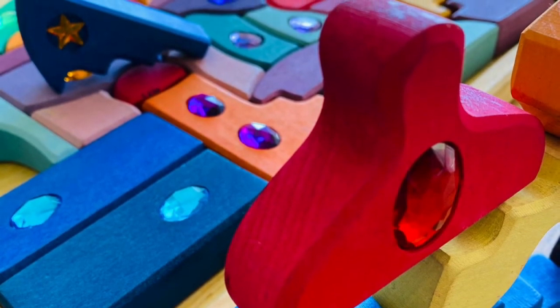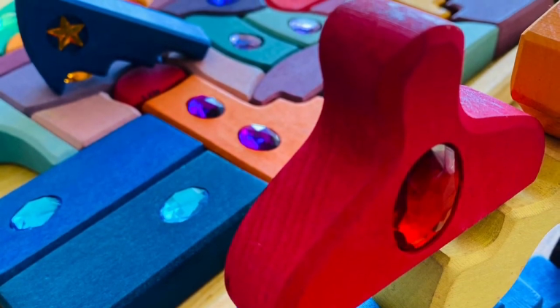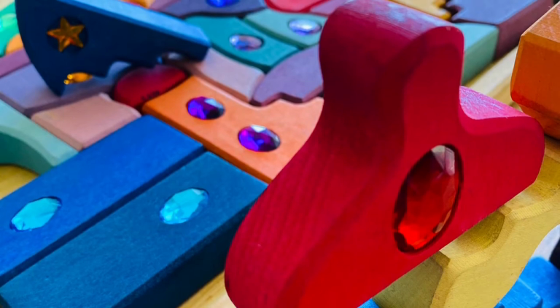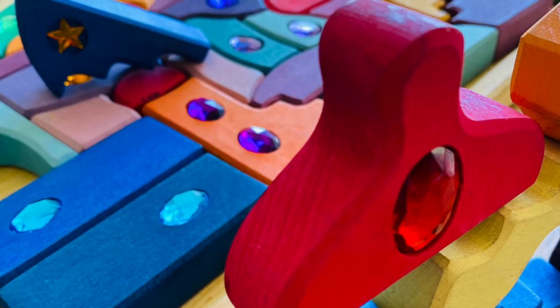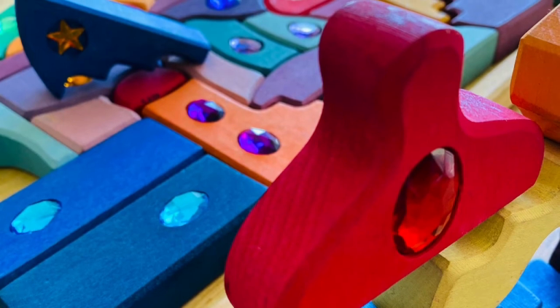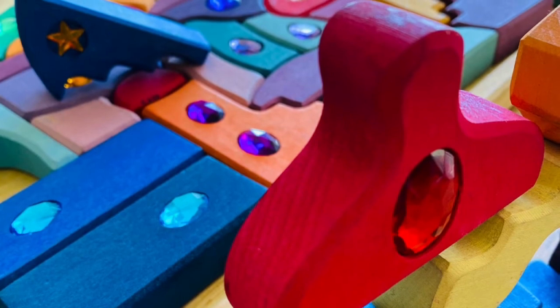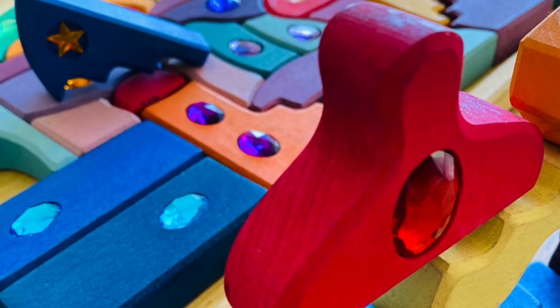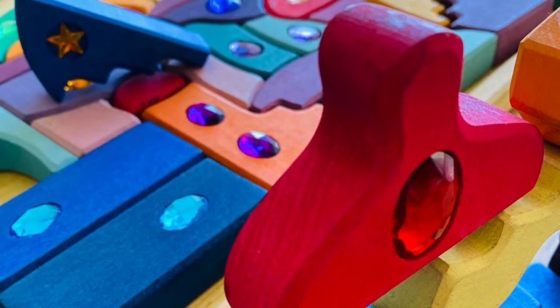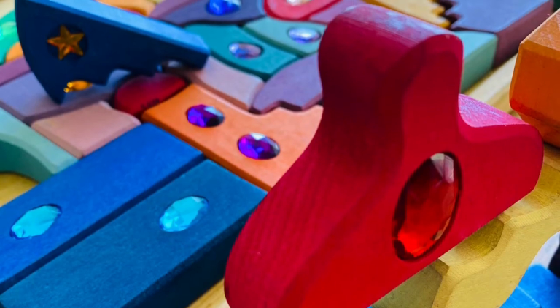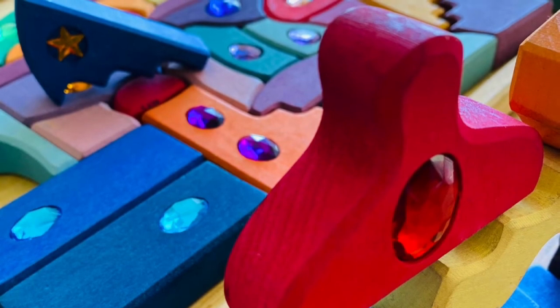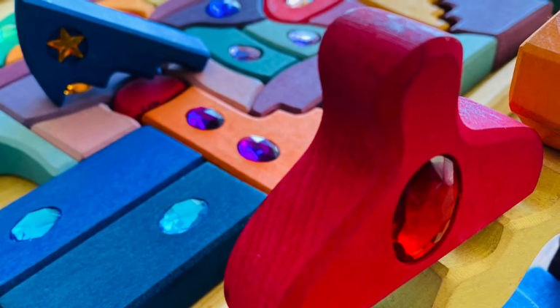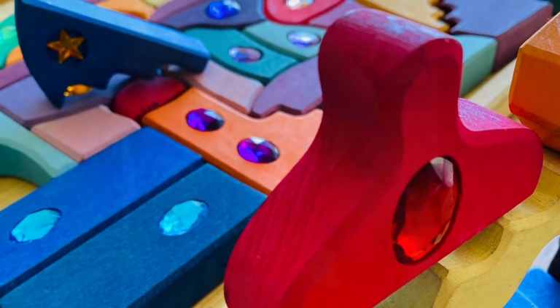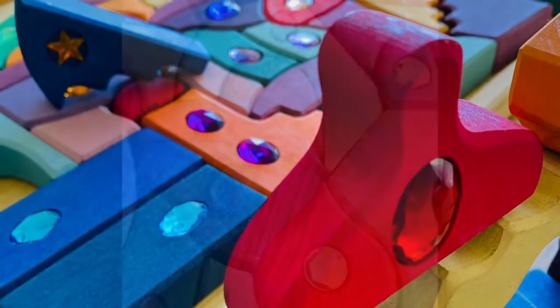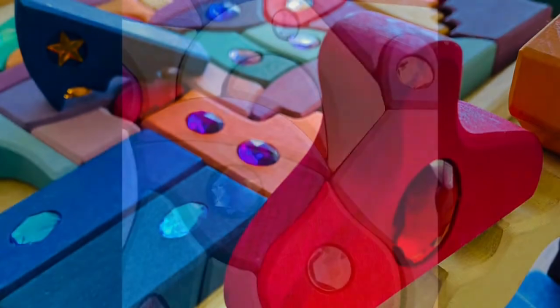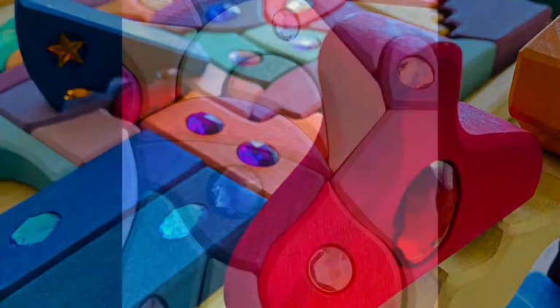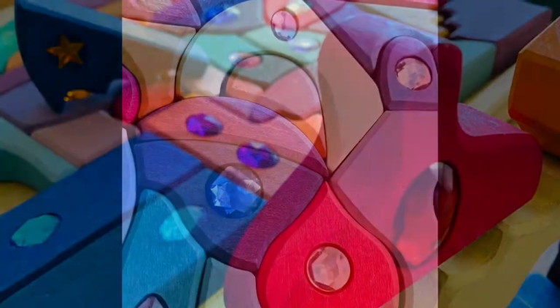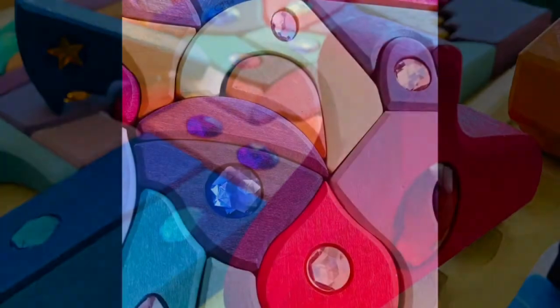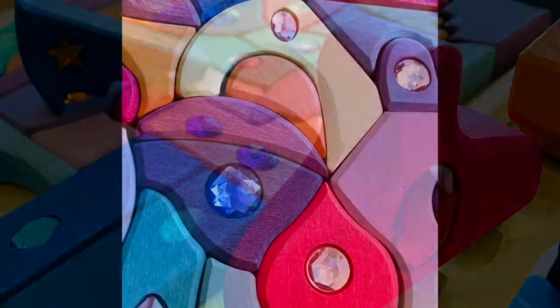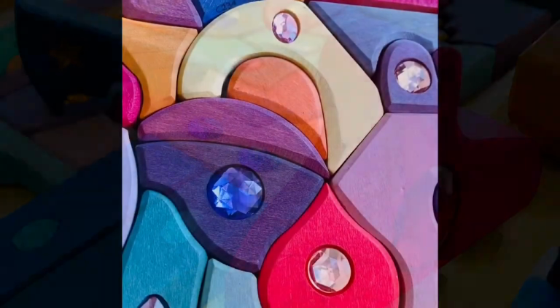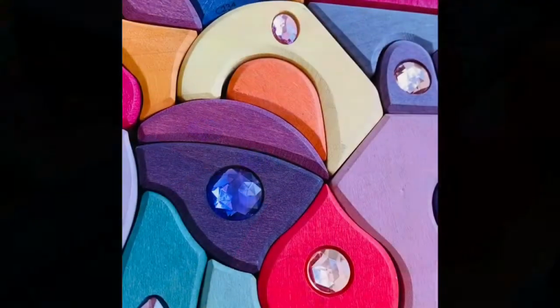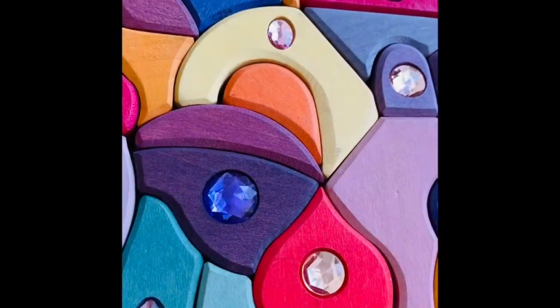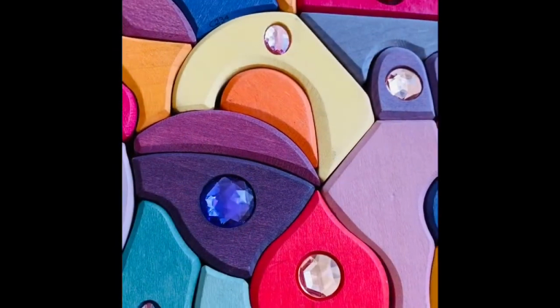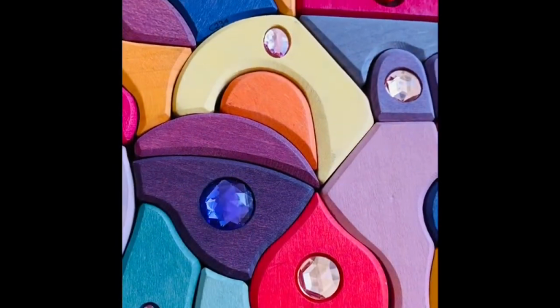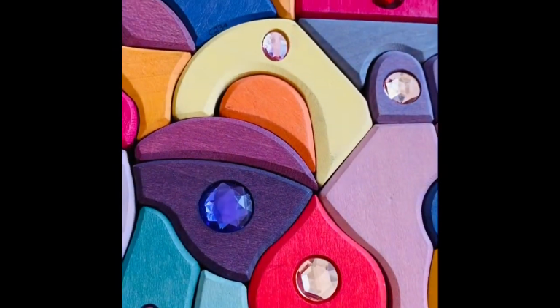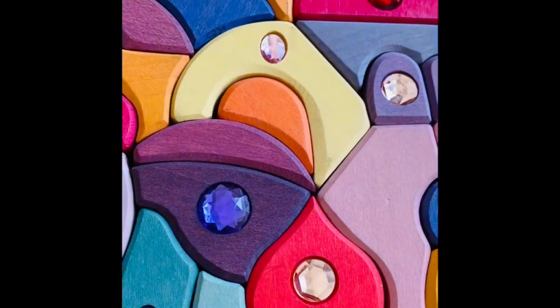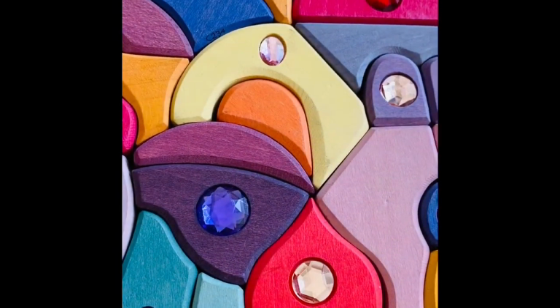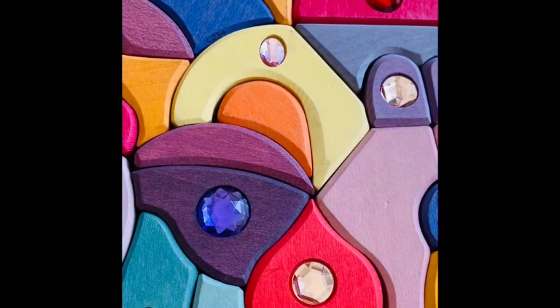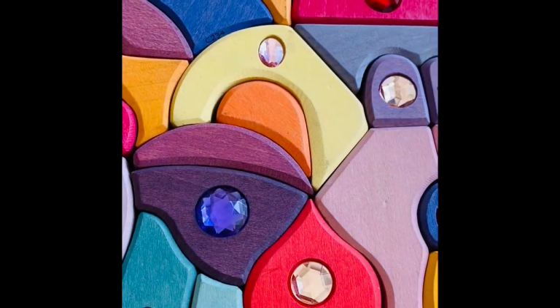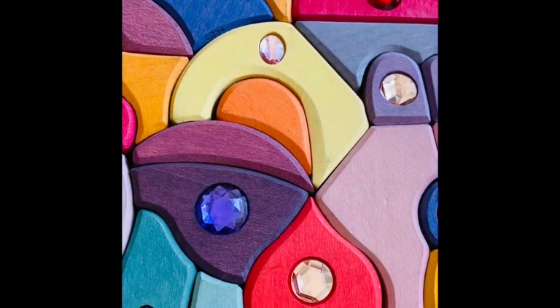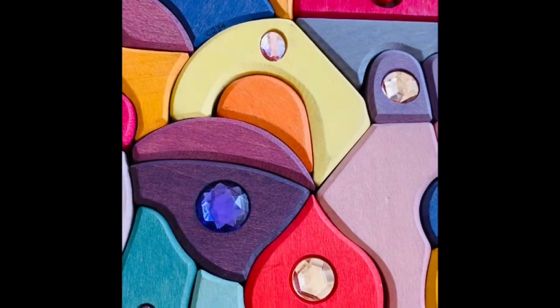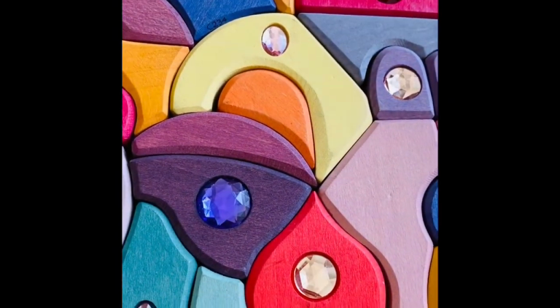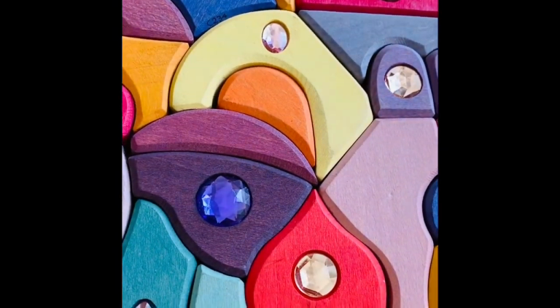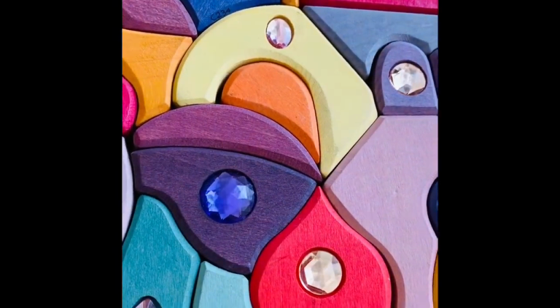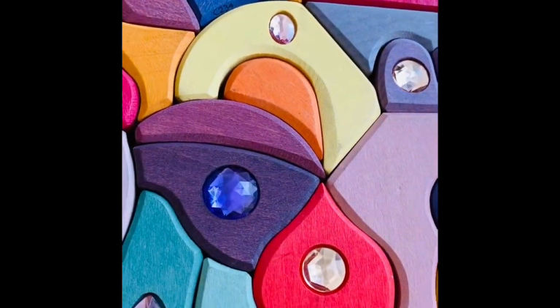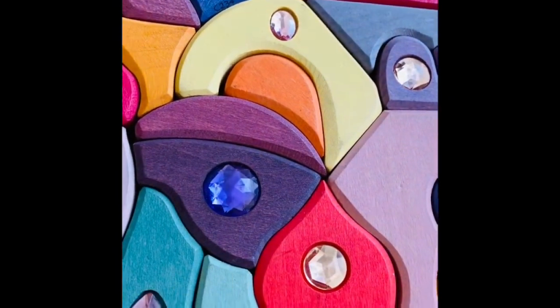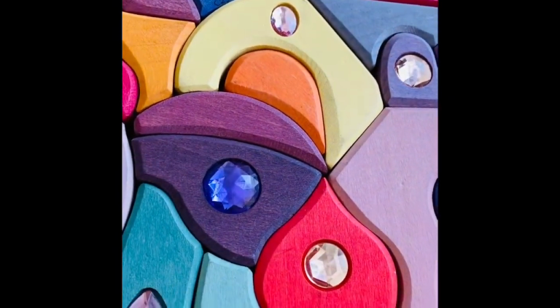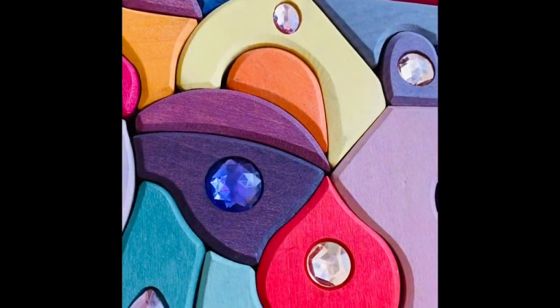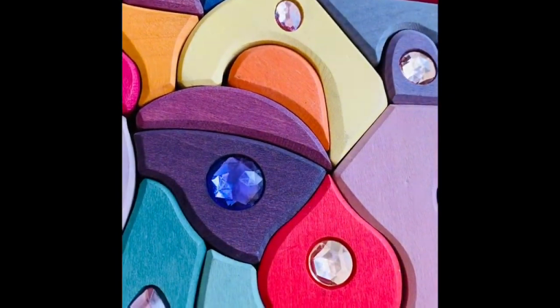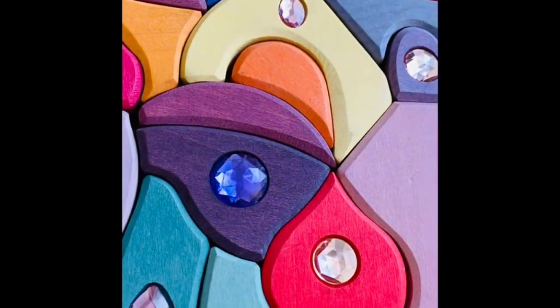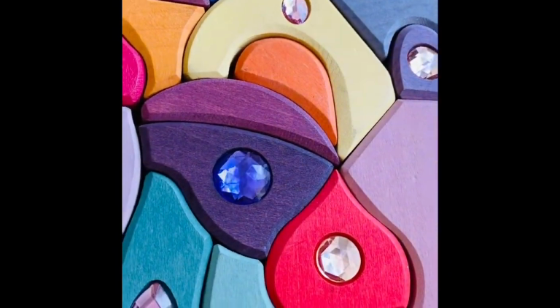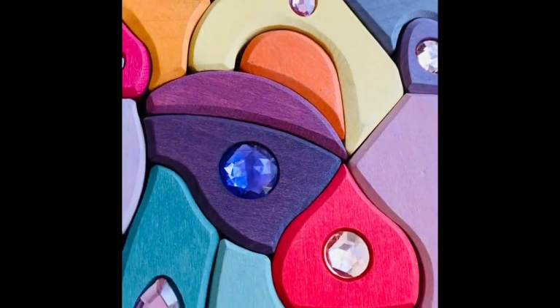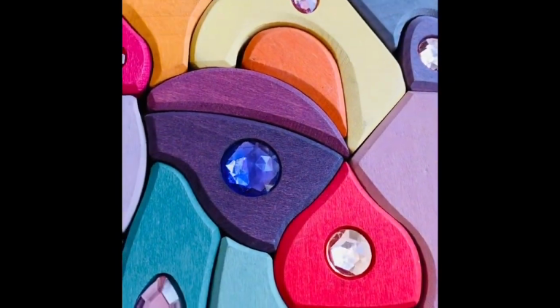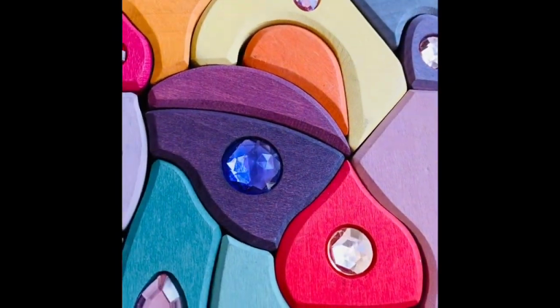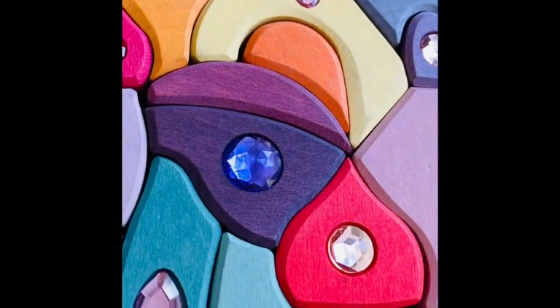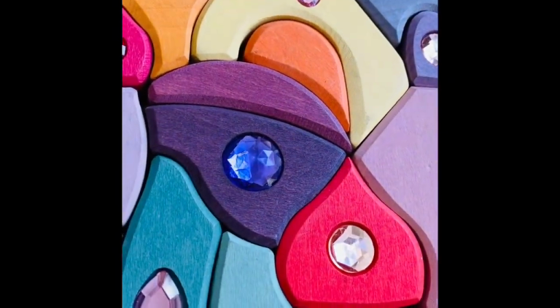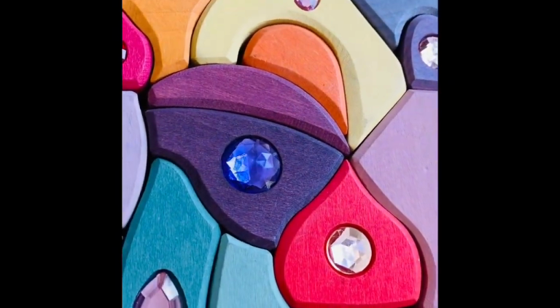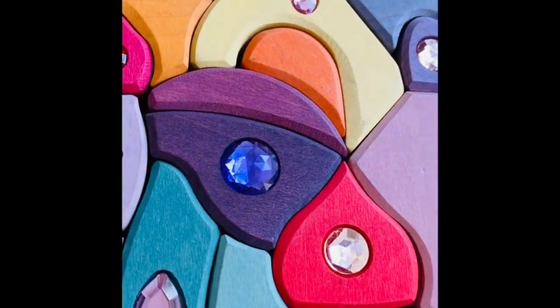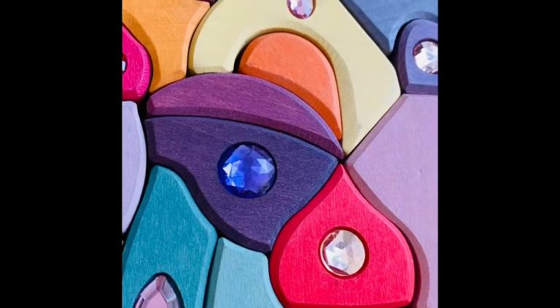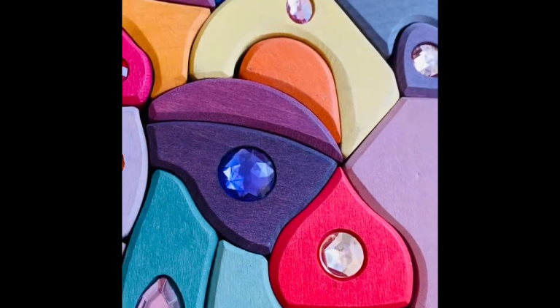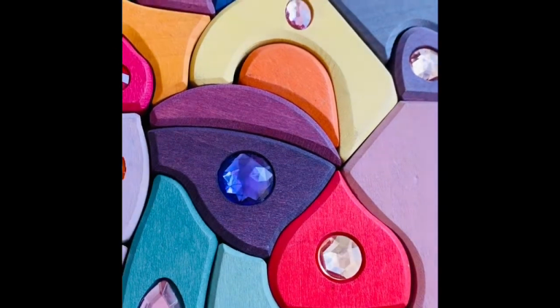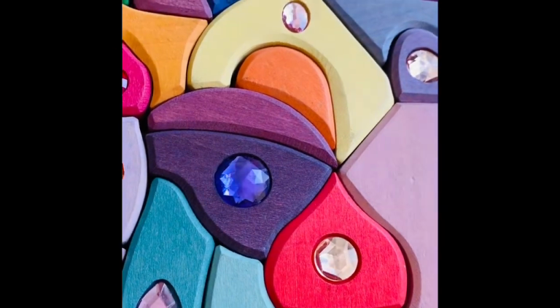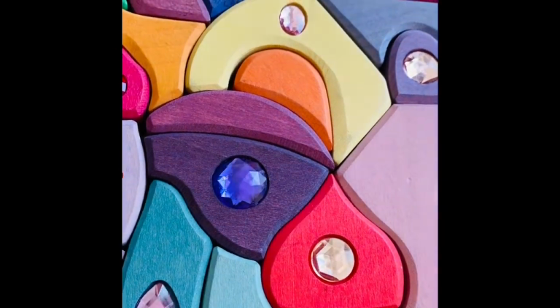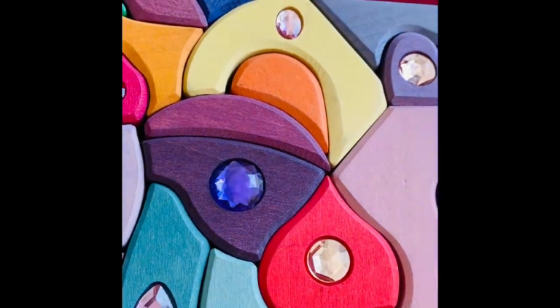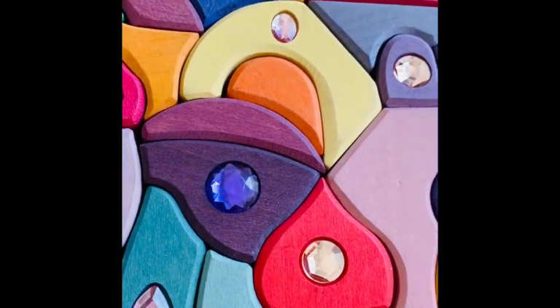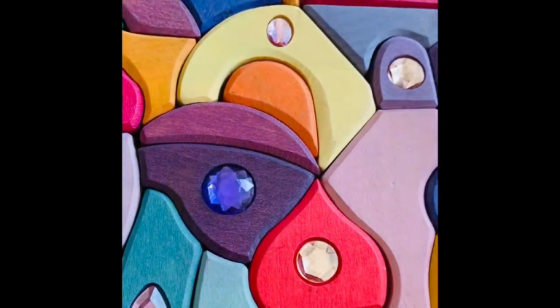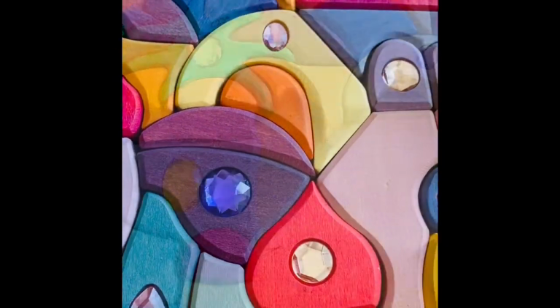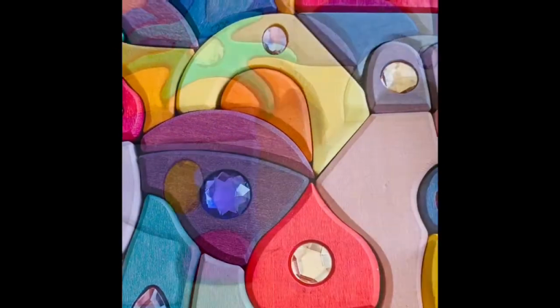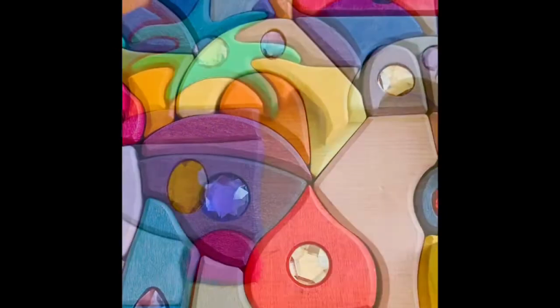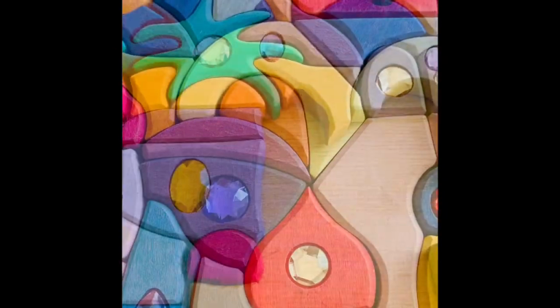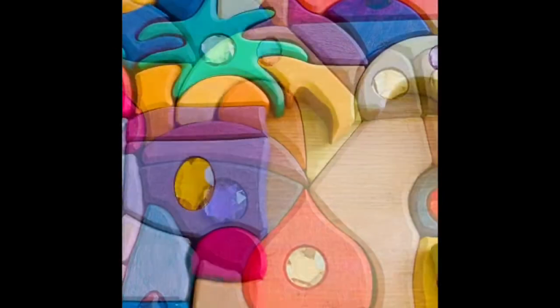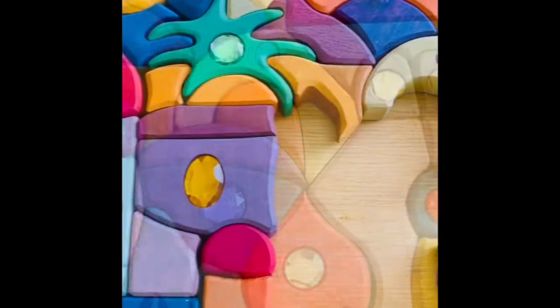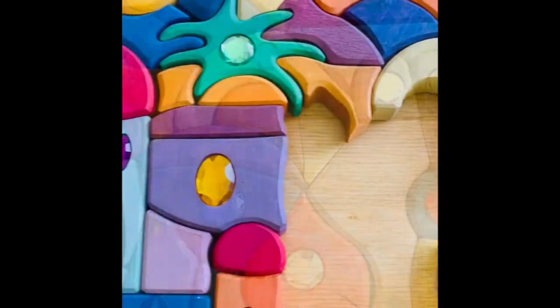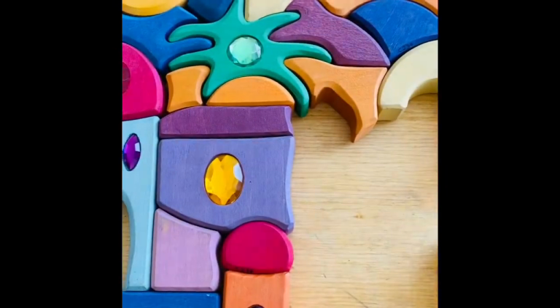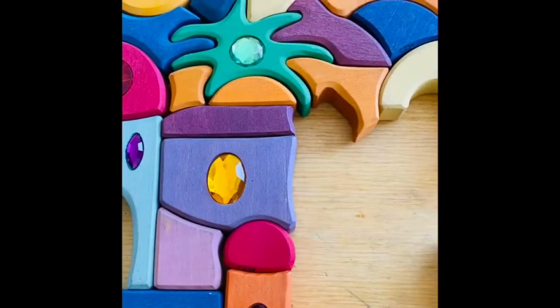However, I find it quite a challenge to build anything taller than 3 or 4 levels, given the irregular shapes of most of the pieces.